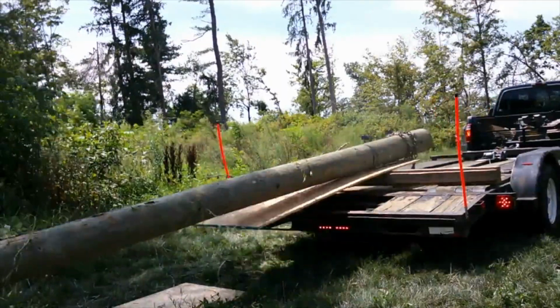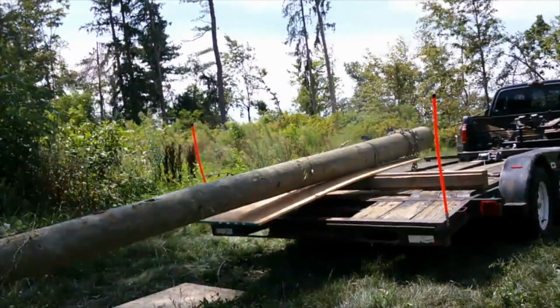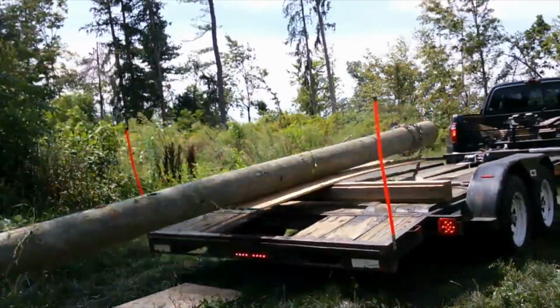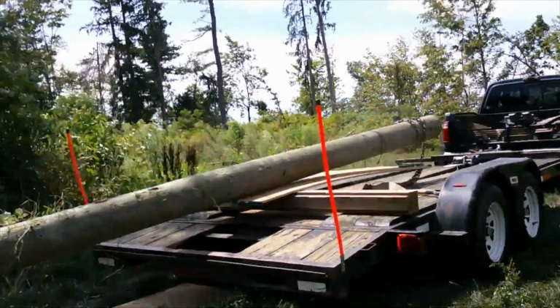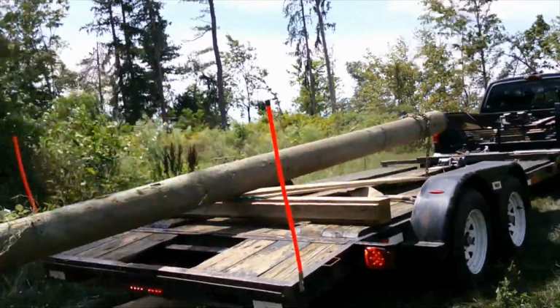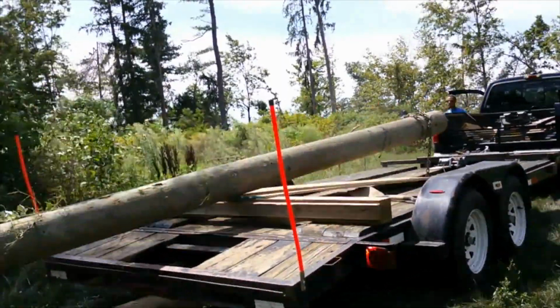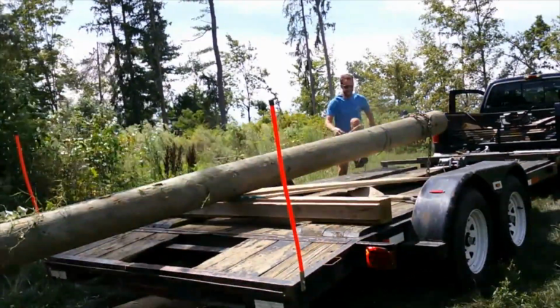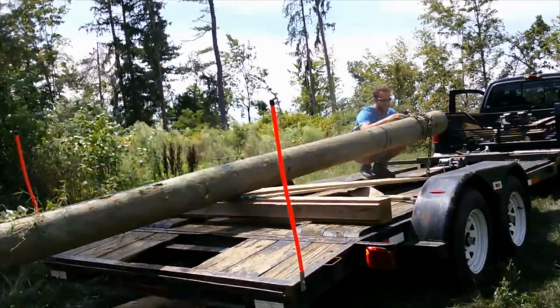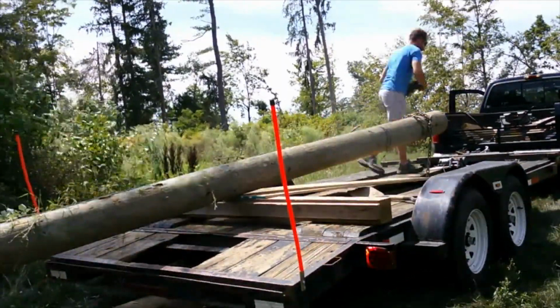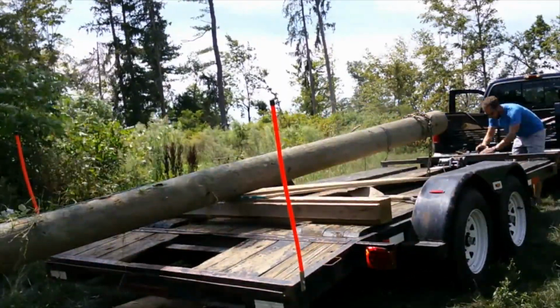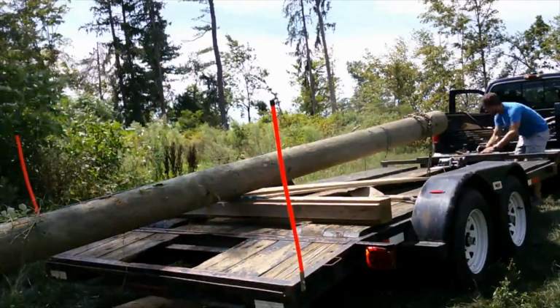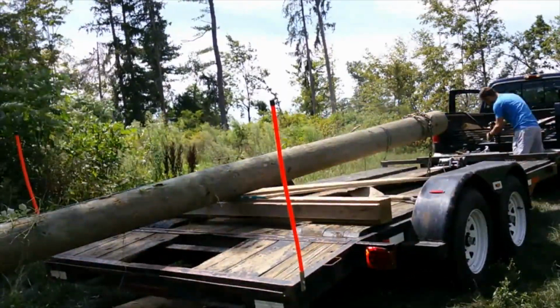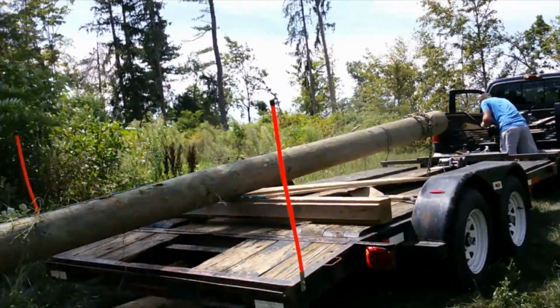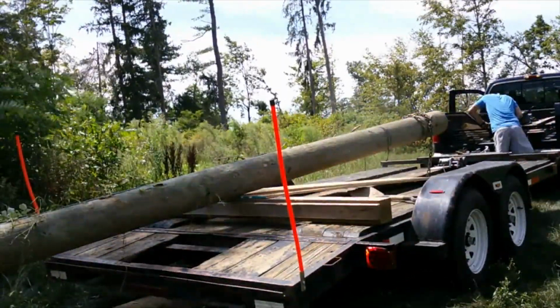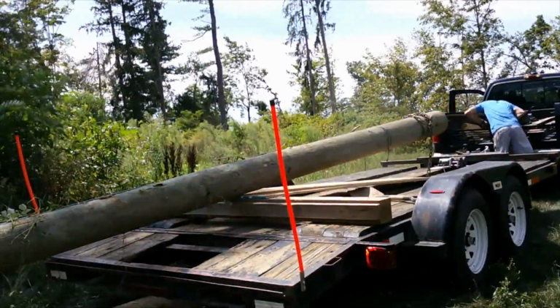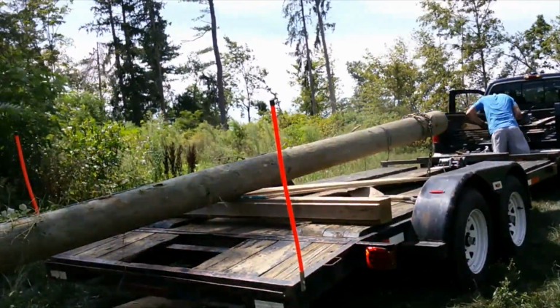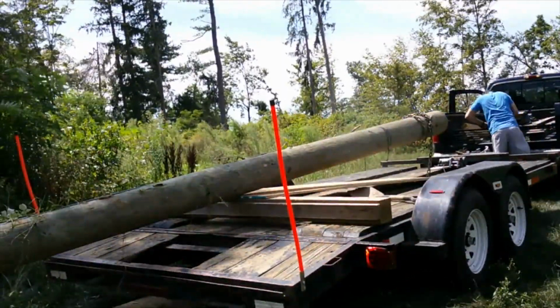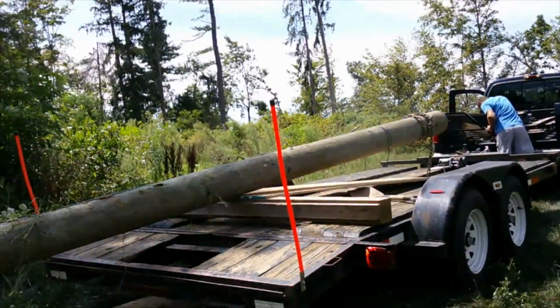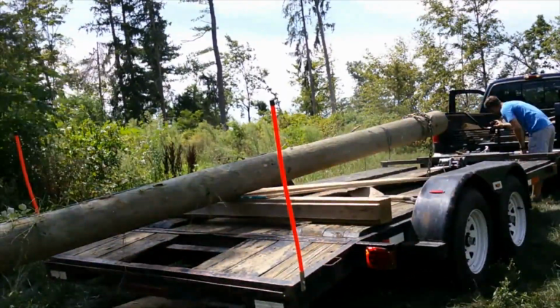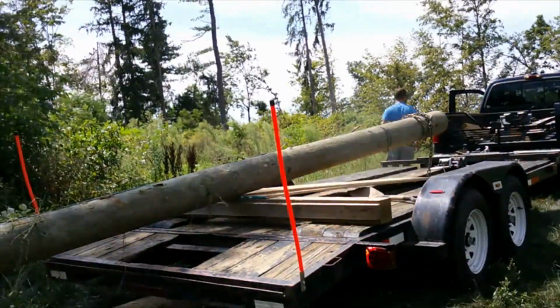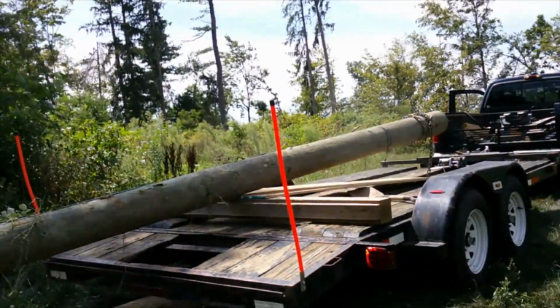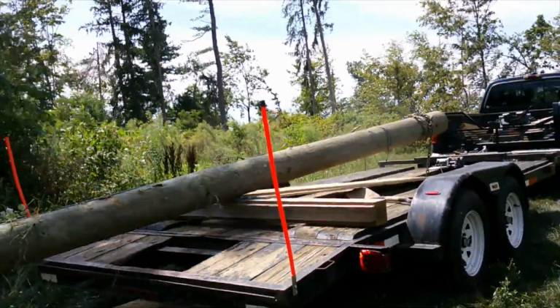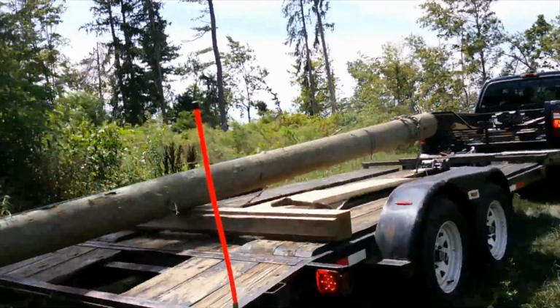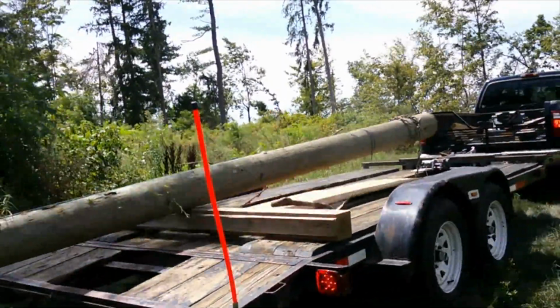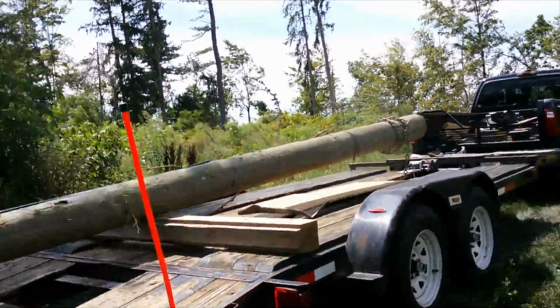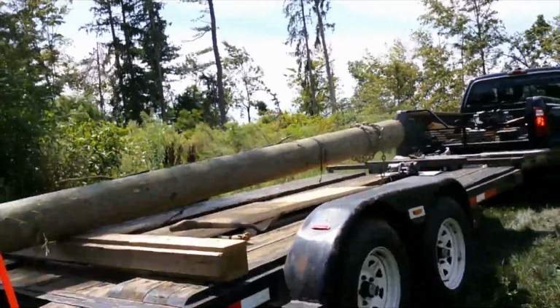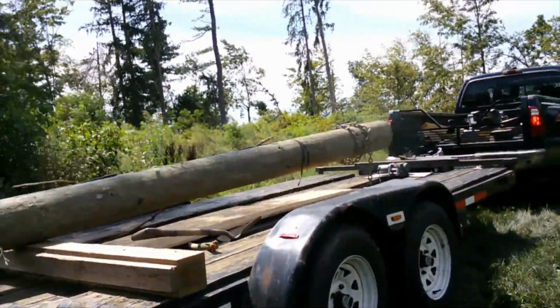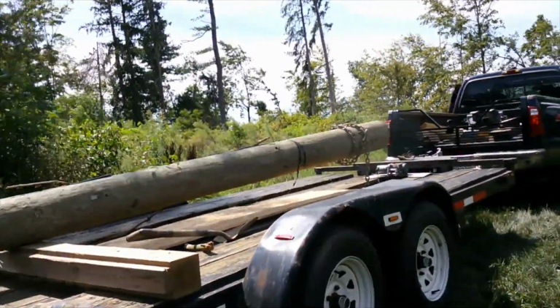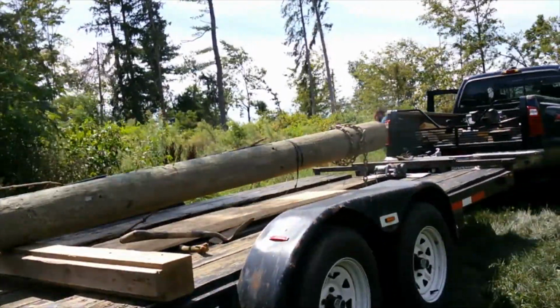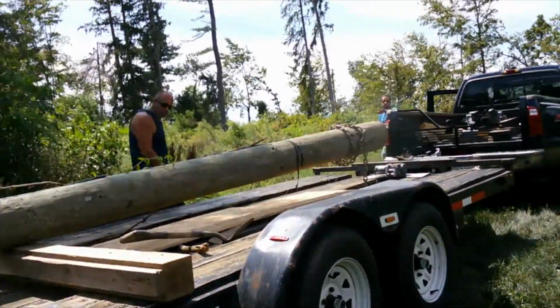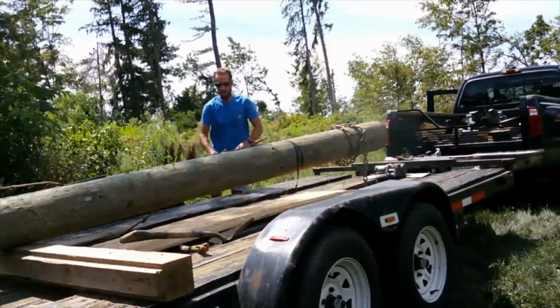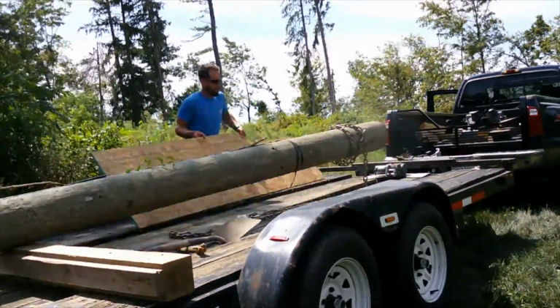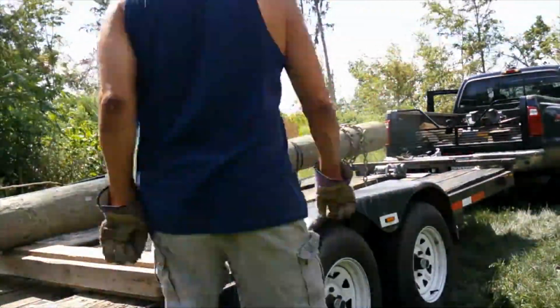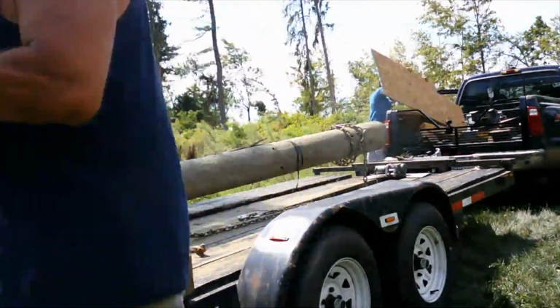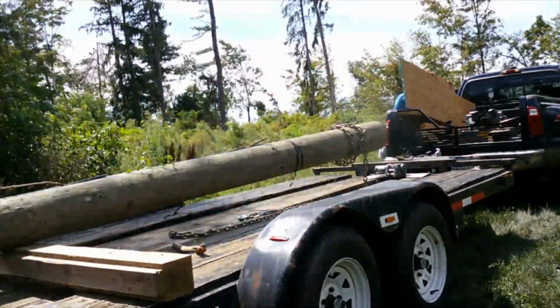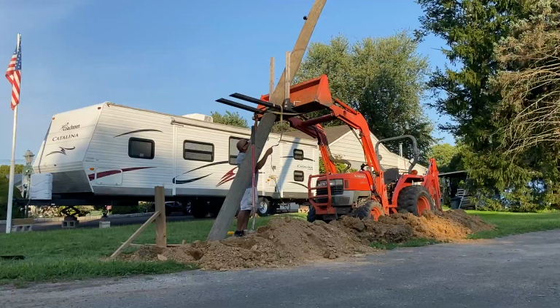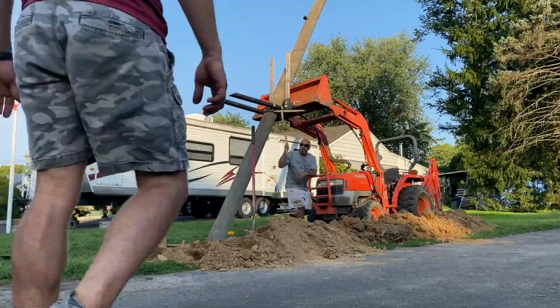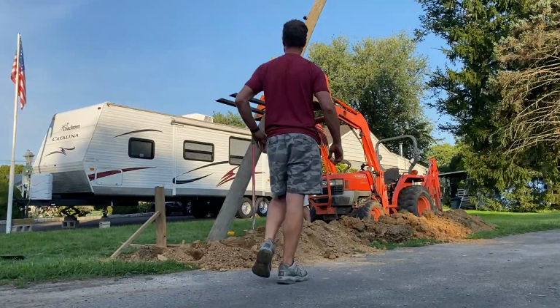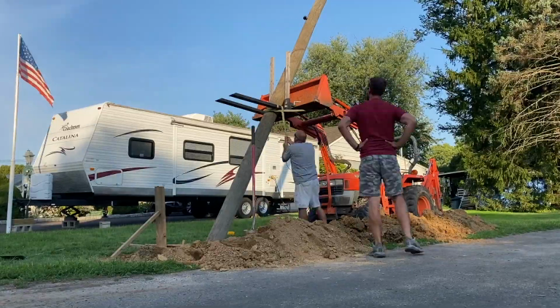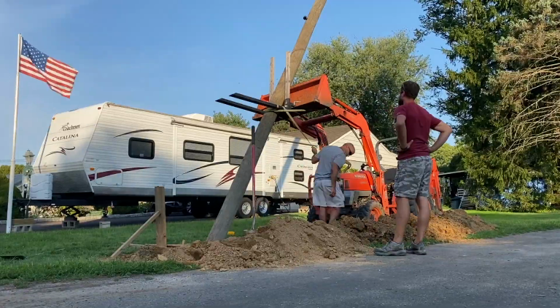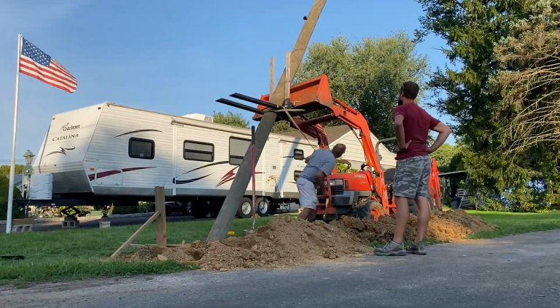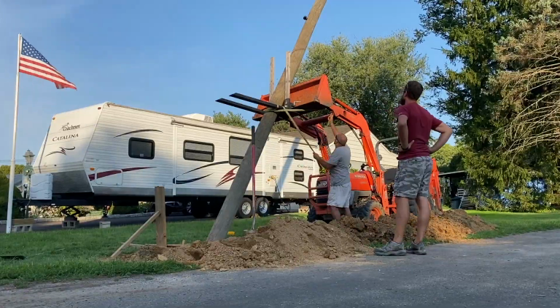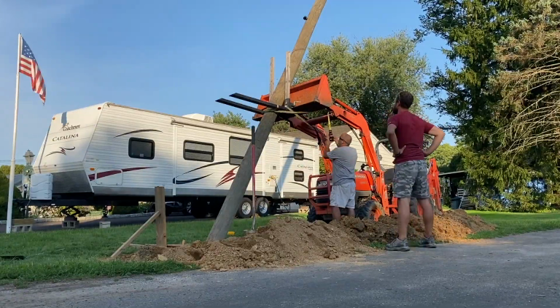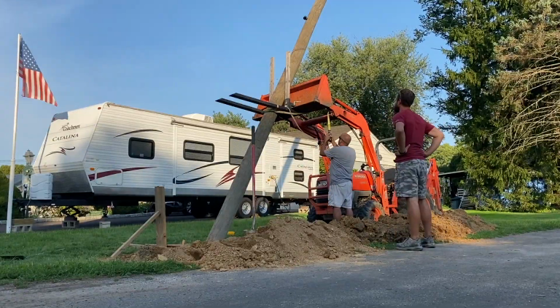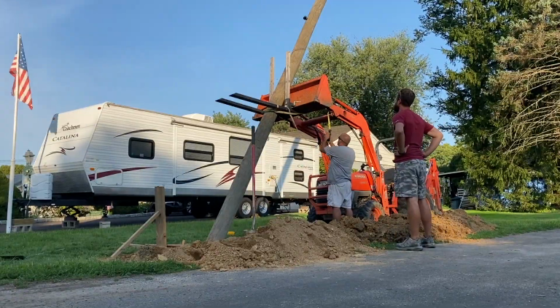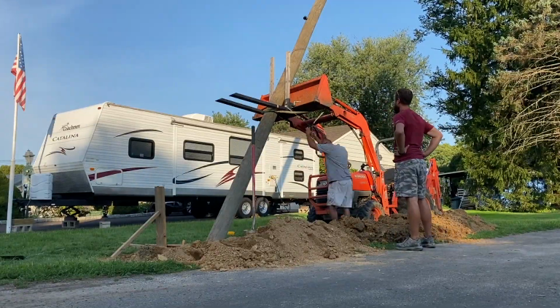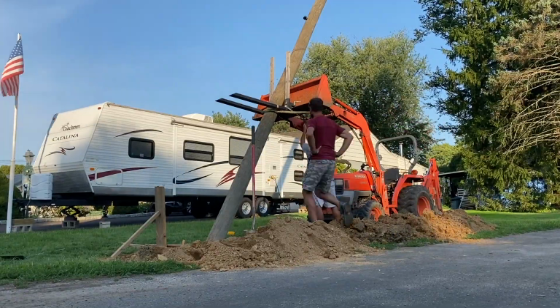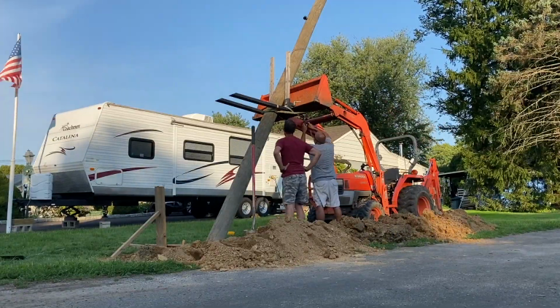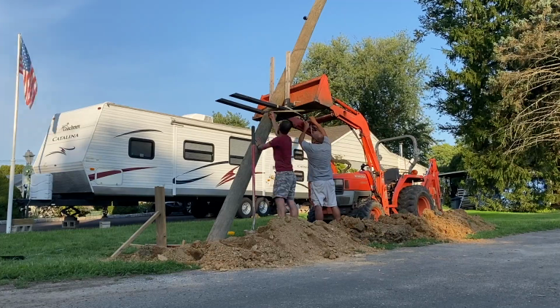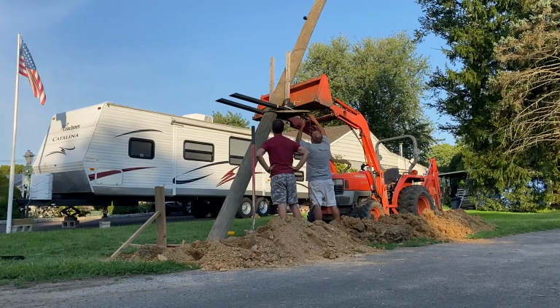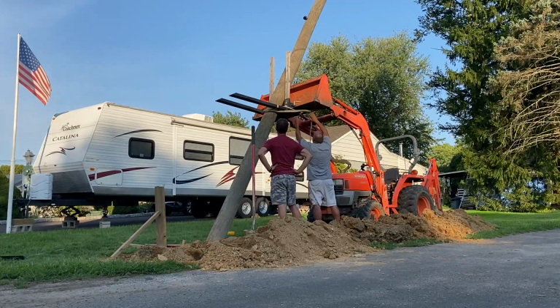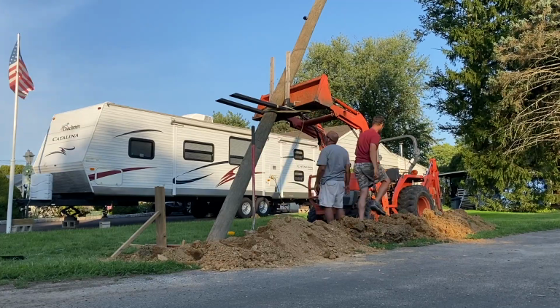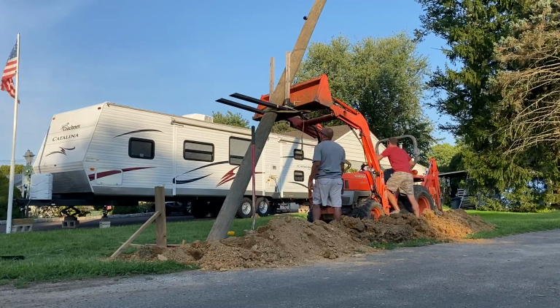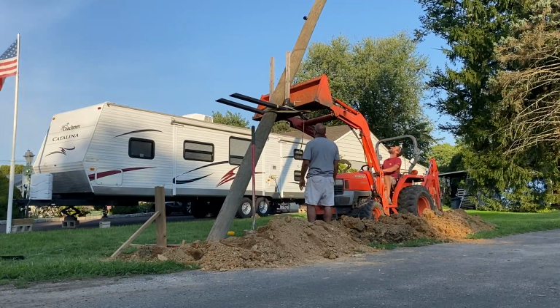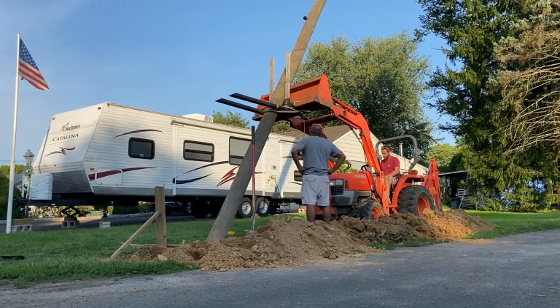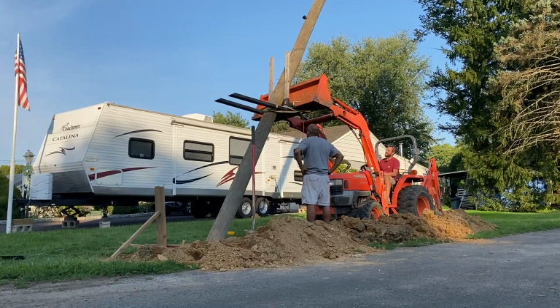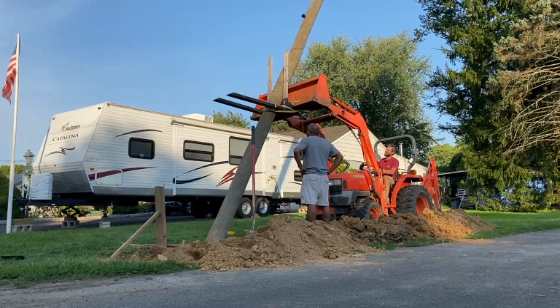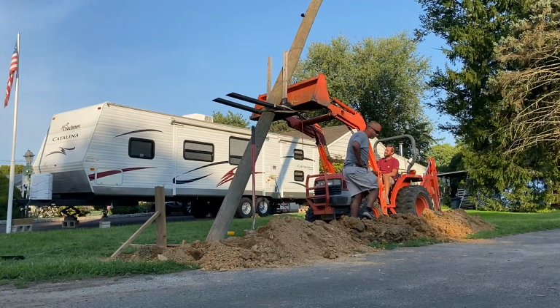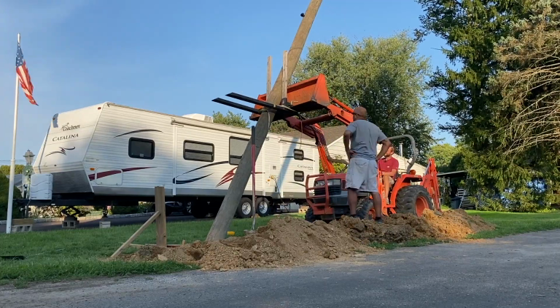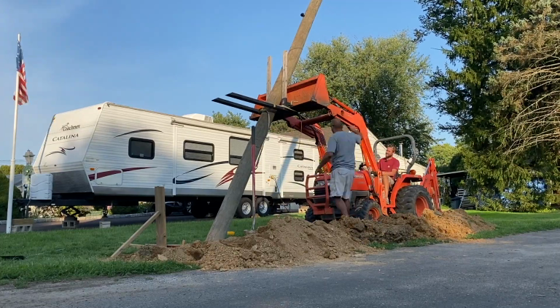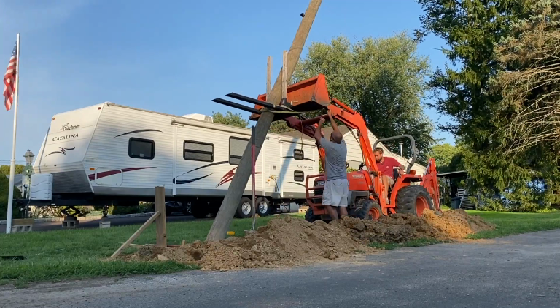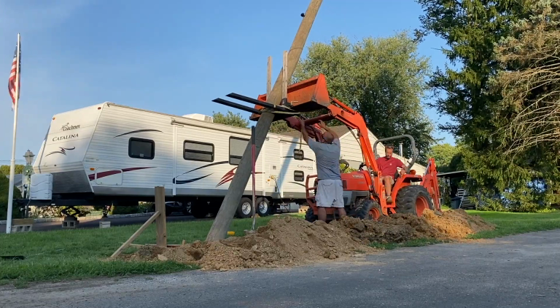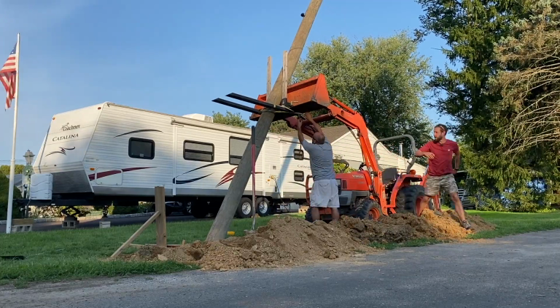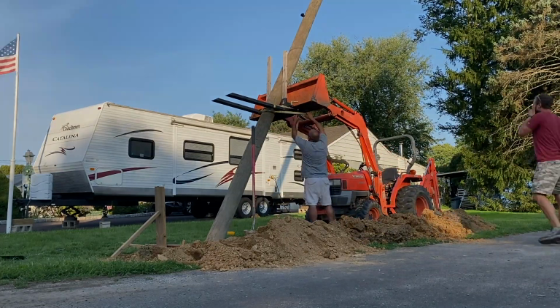In part one of this series, we need to figure out how to pick up, transport, and install this 30-foot utility pole.